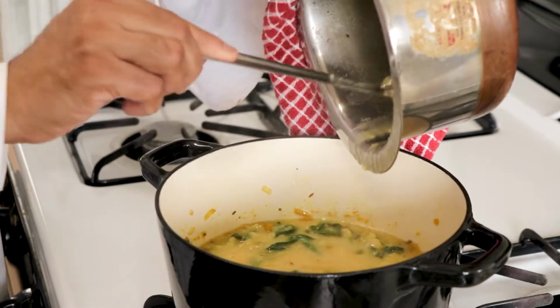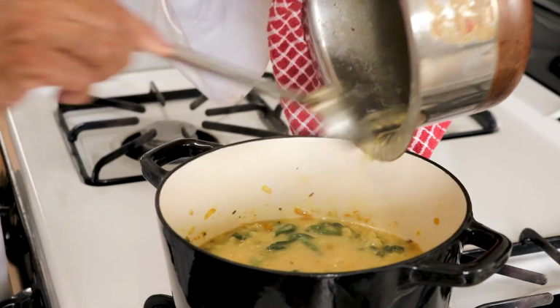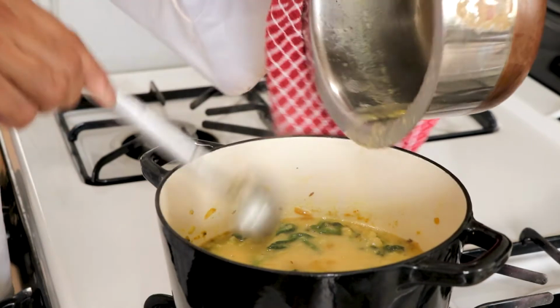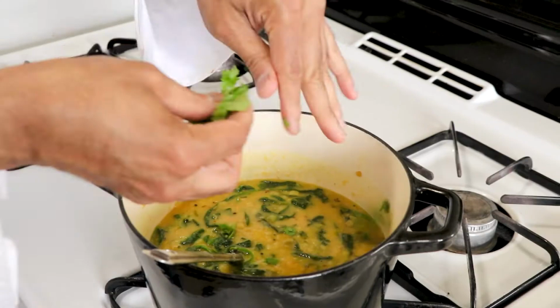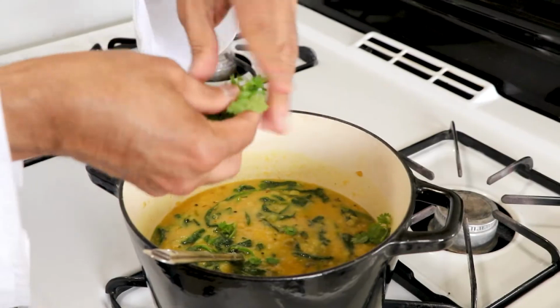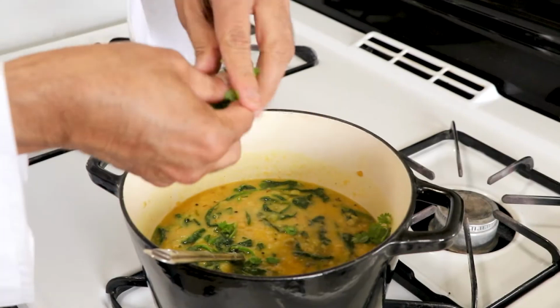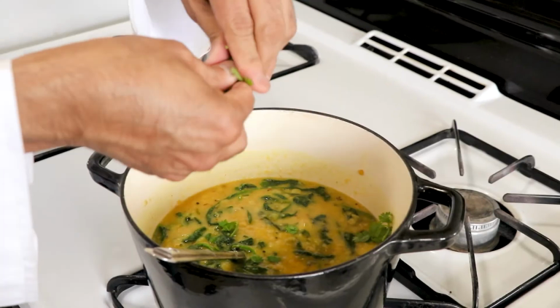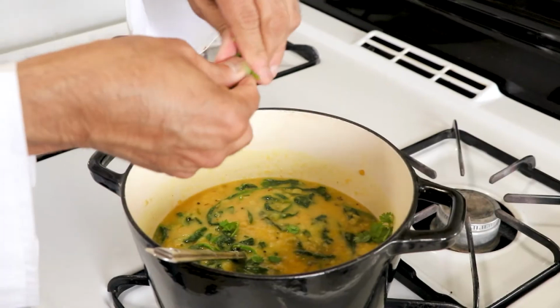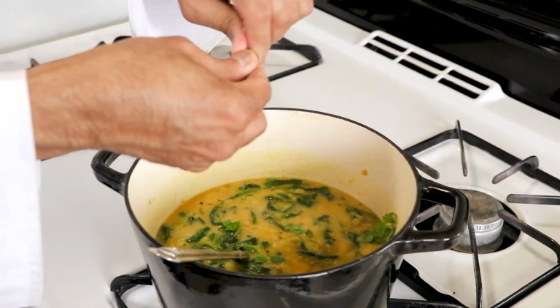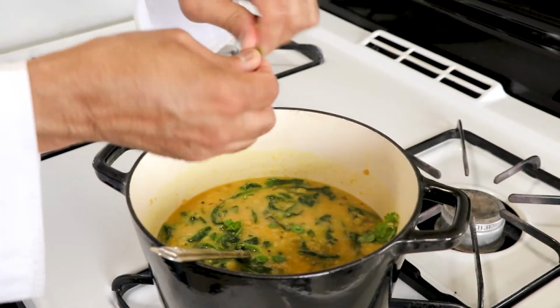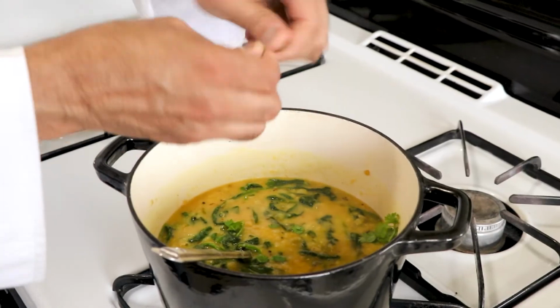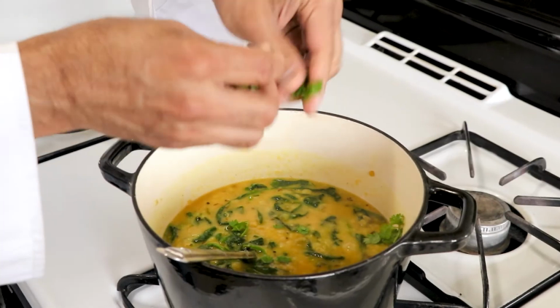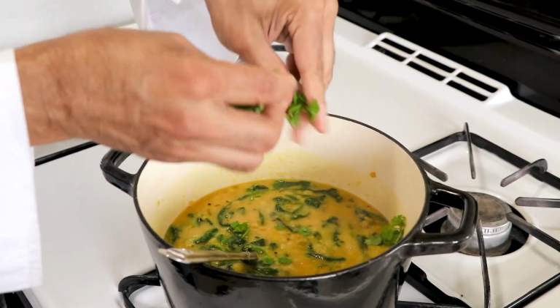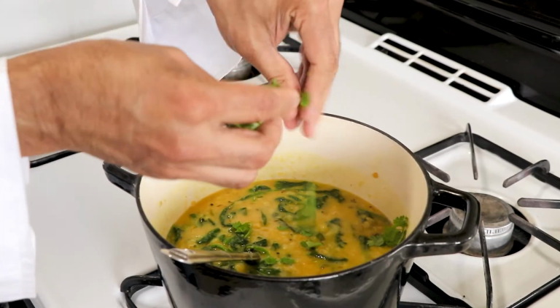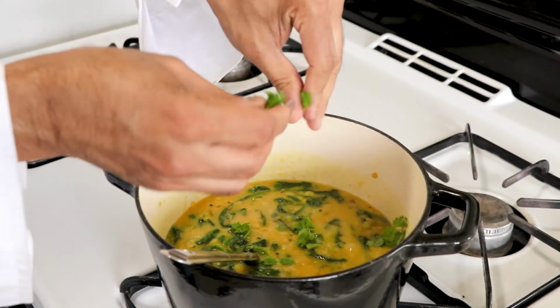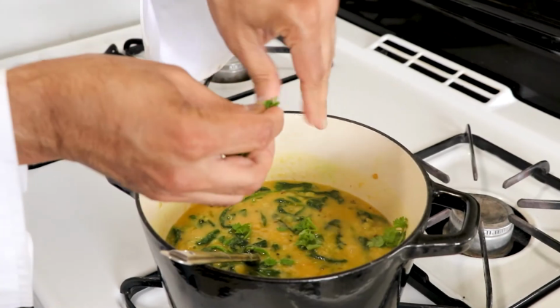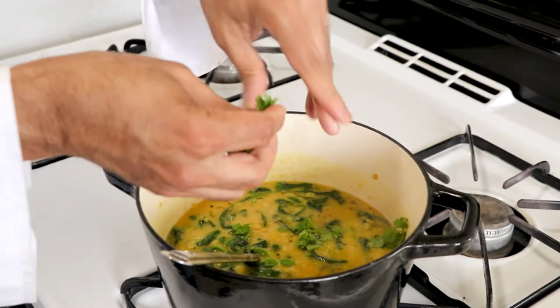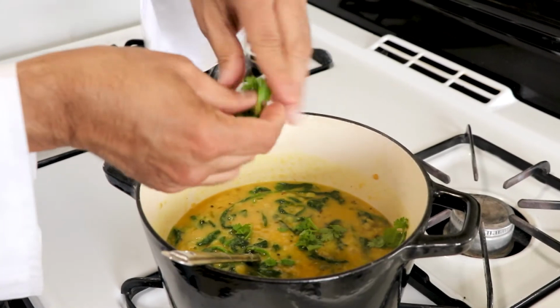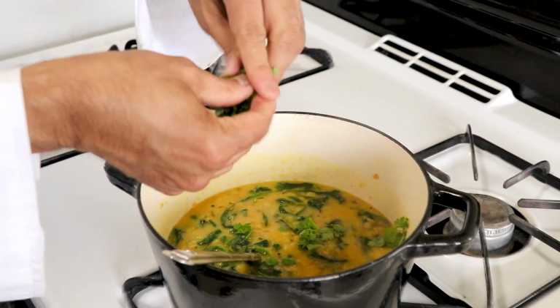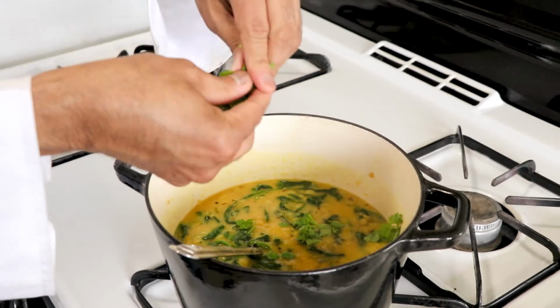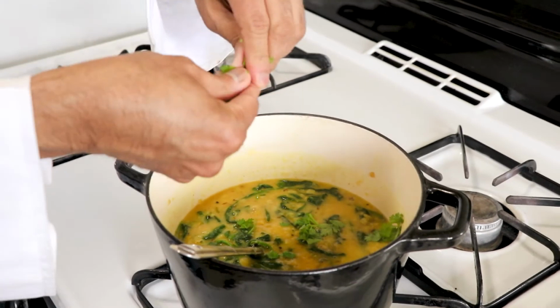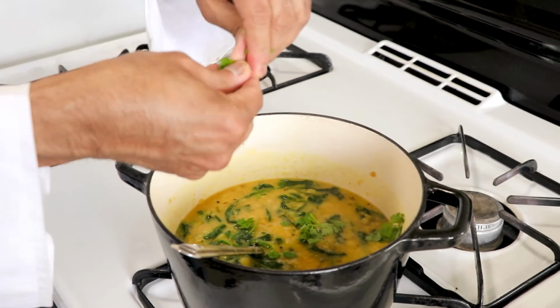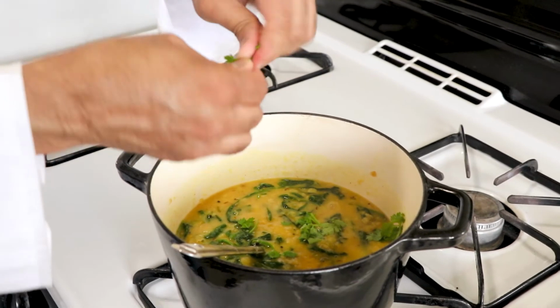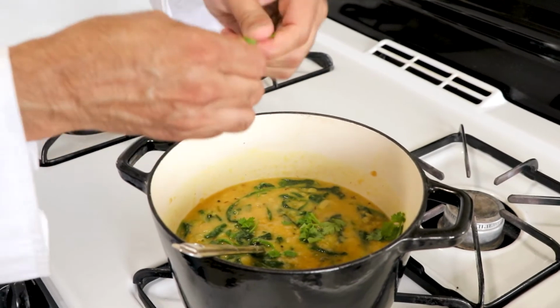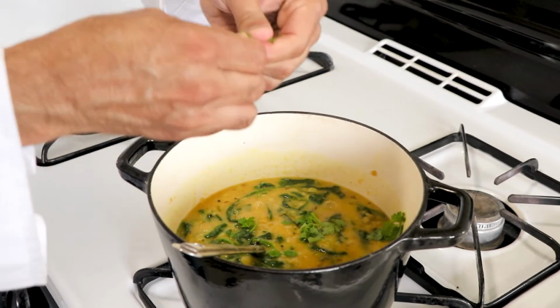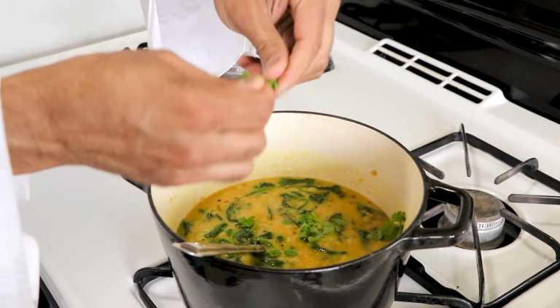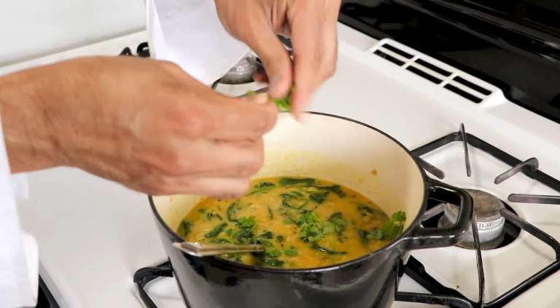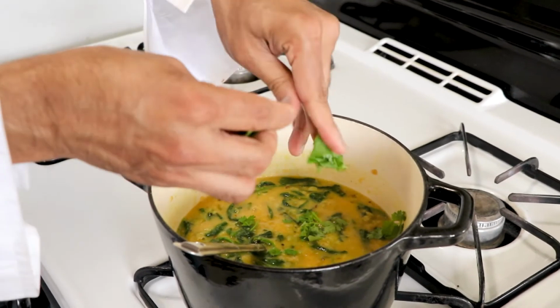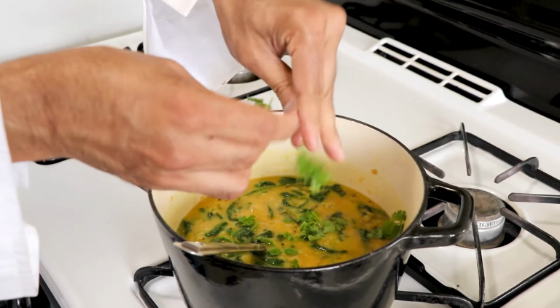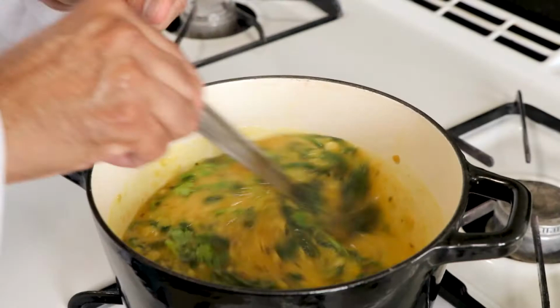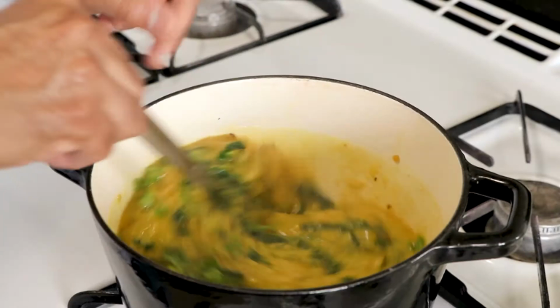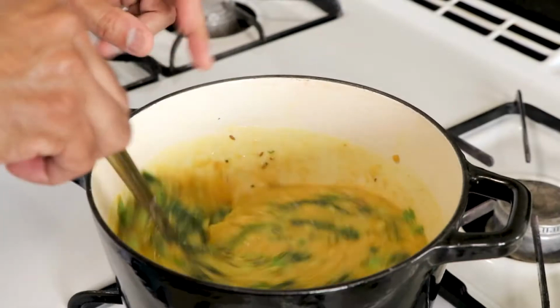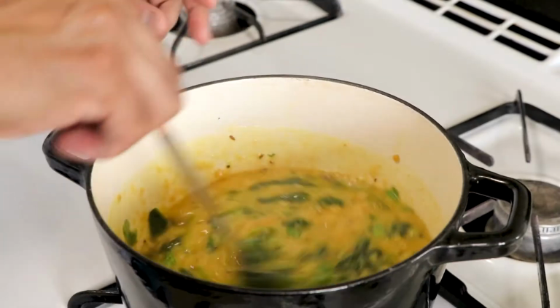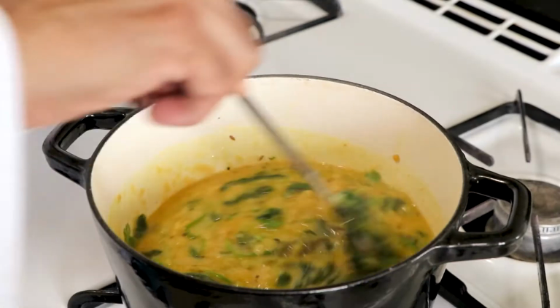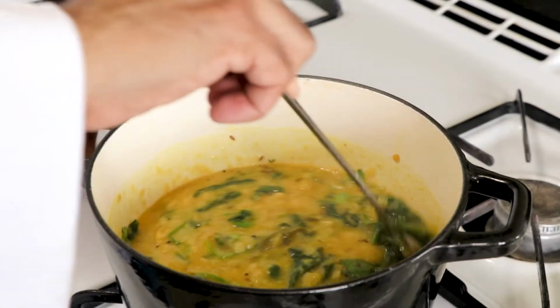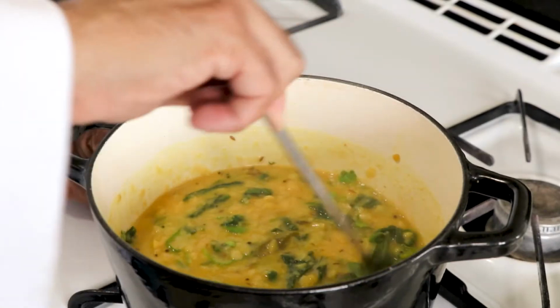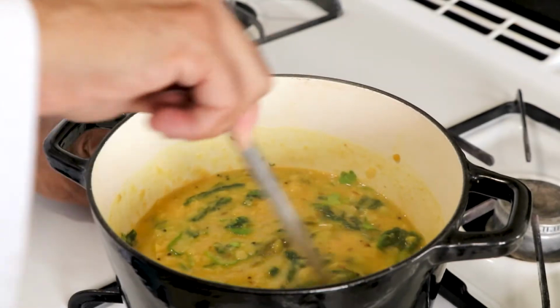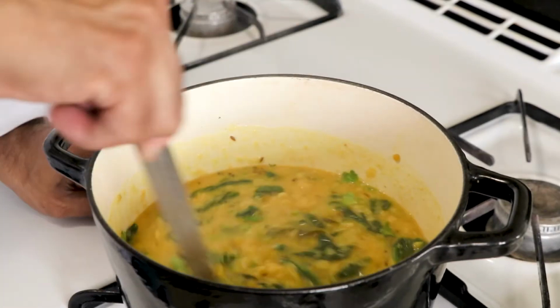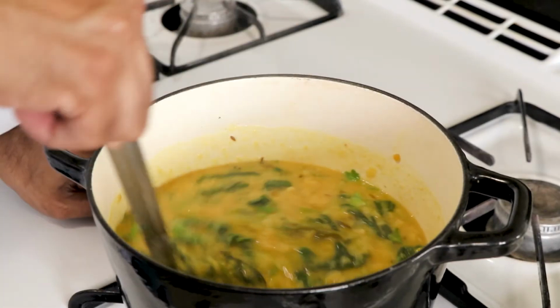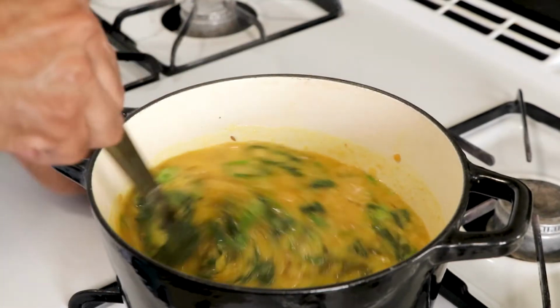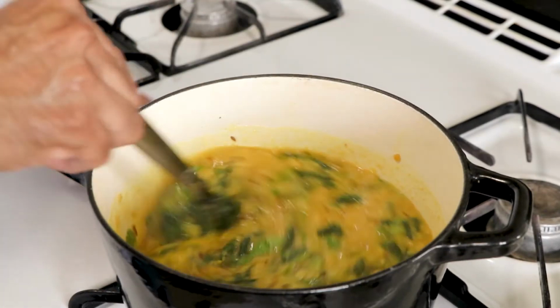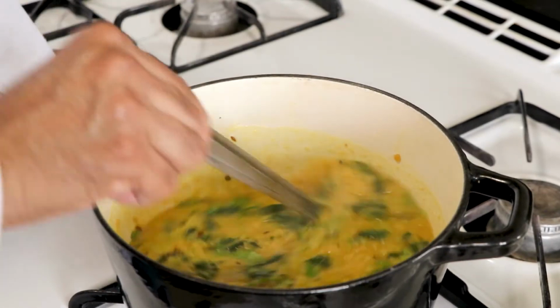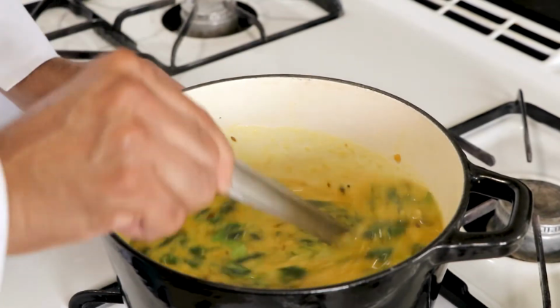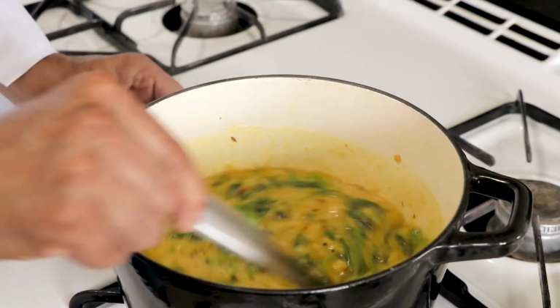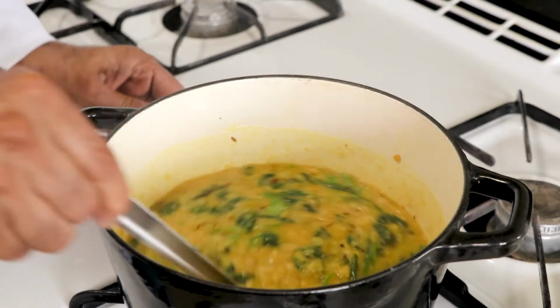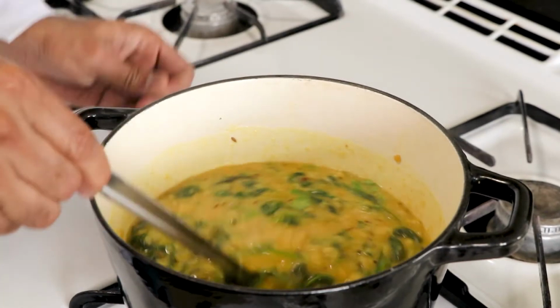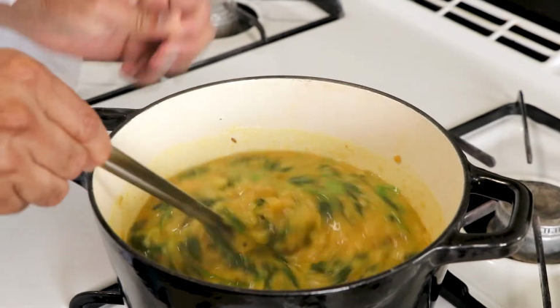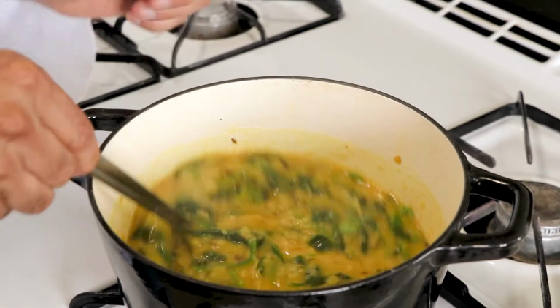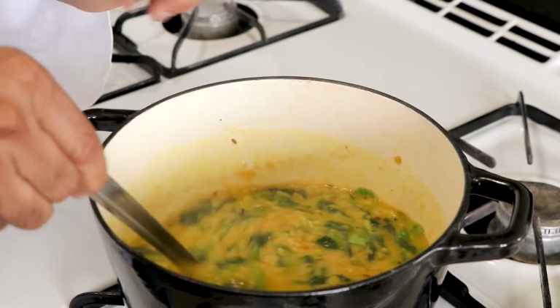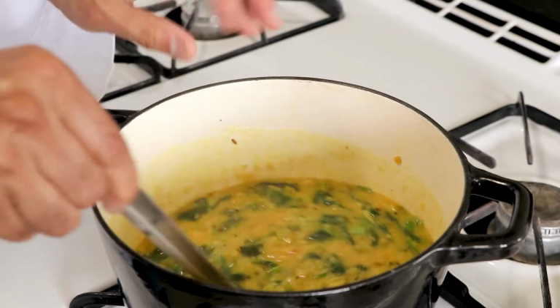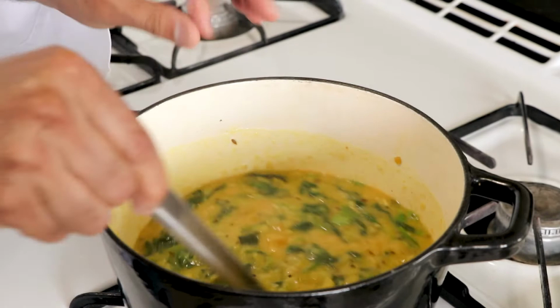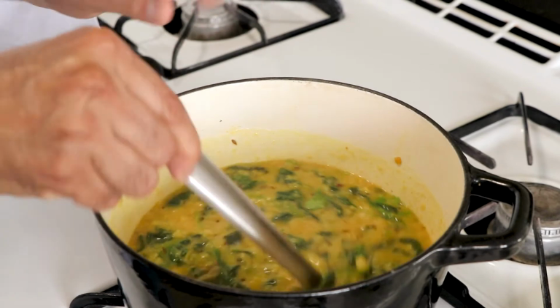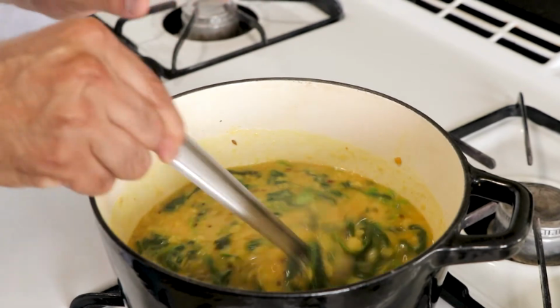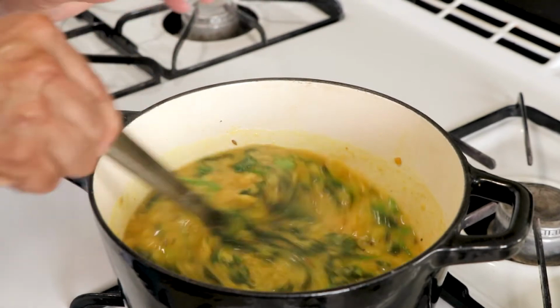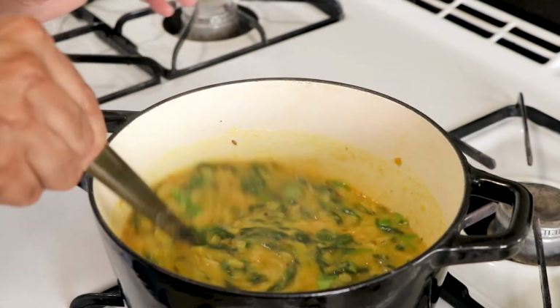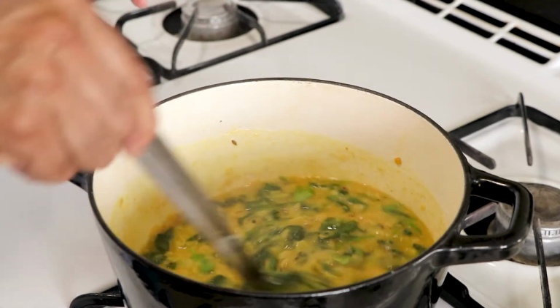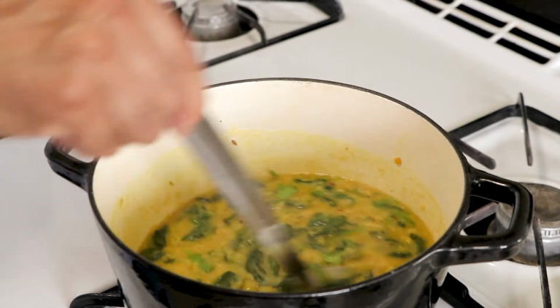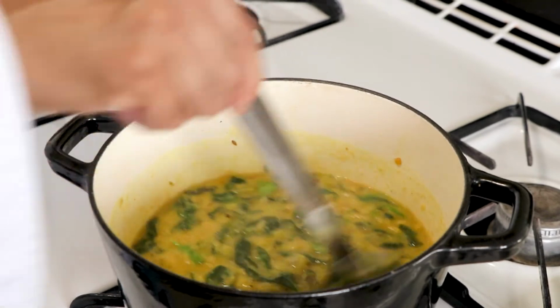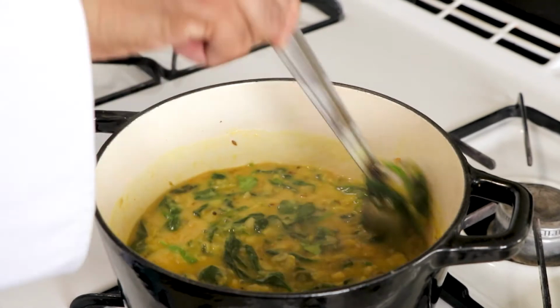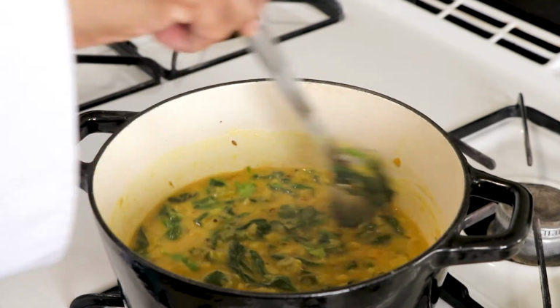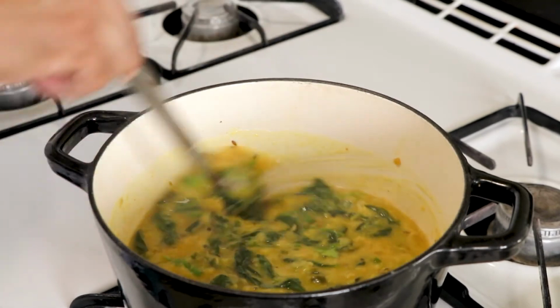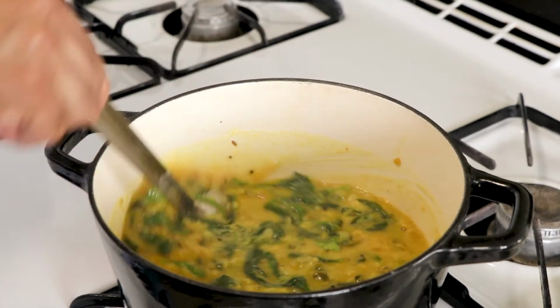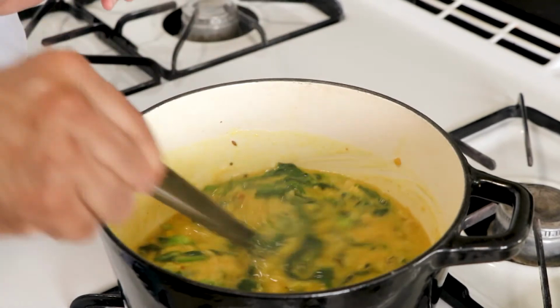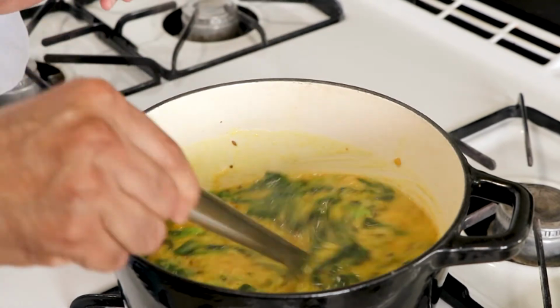Adjust the seasoning, add some cilantro, add lemon juice, and this lentil soup is ready.